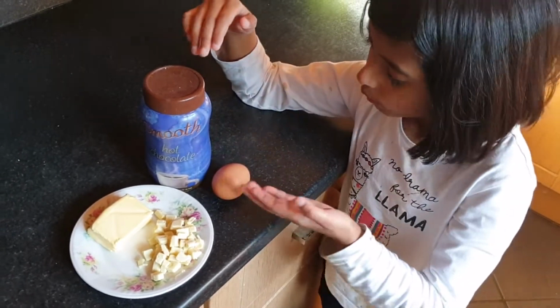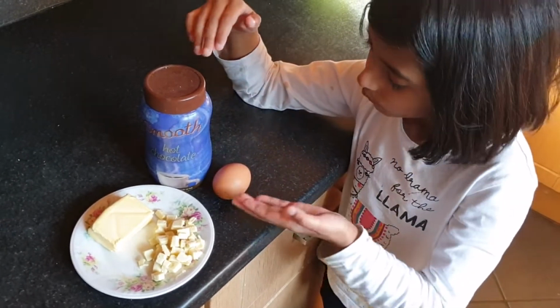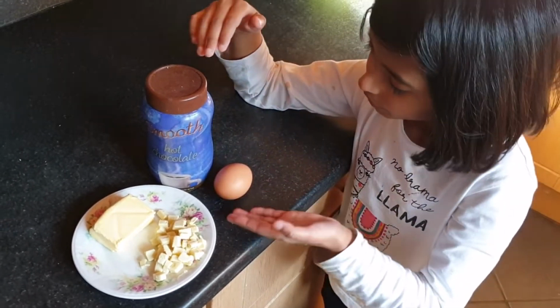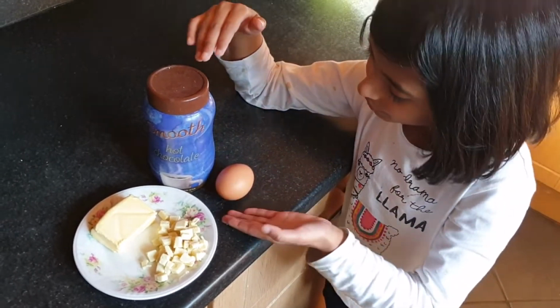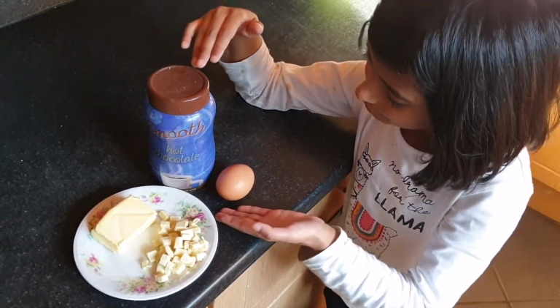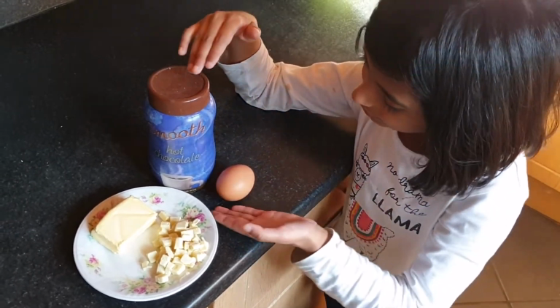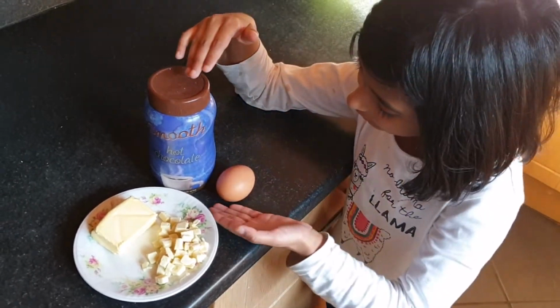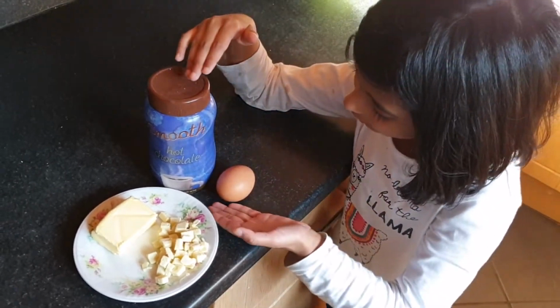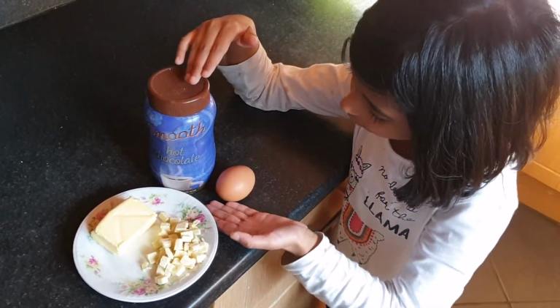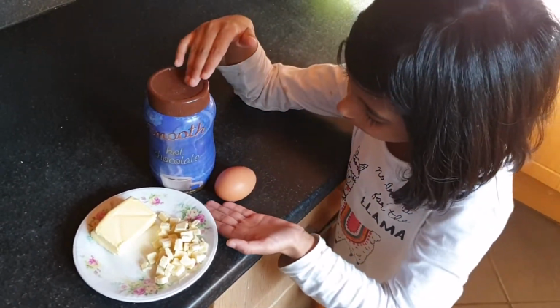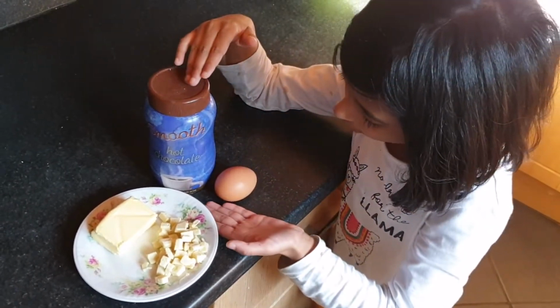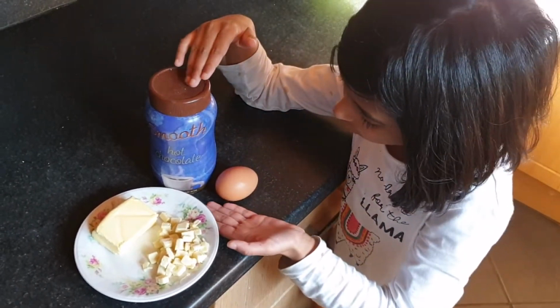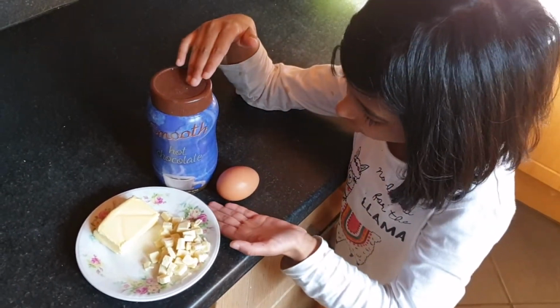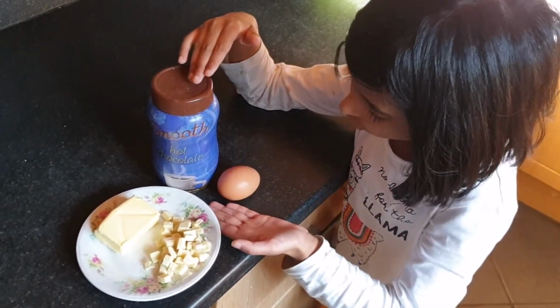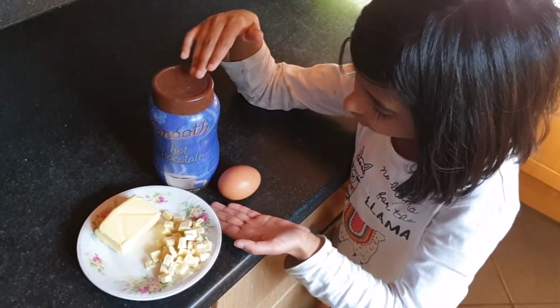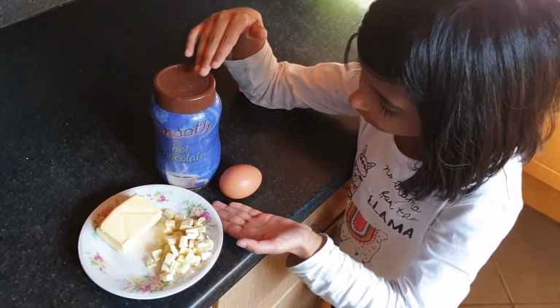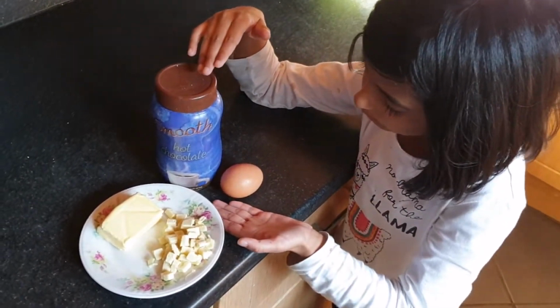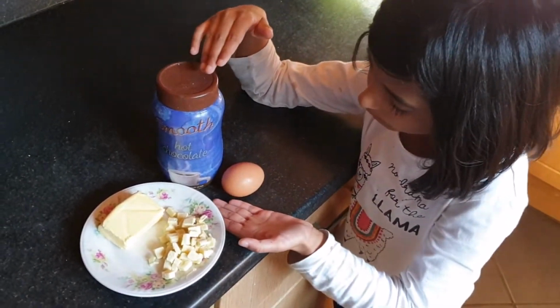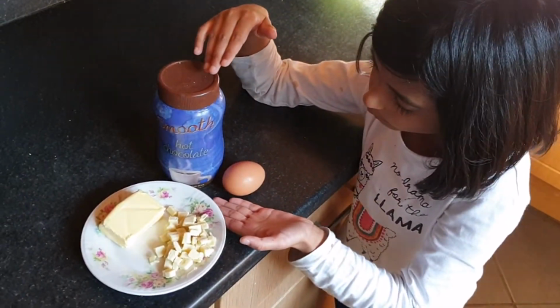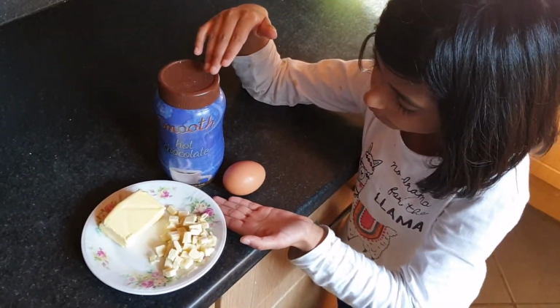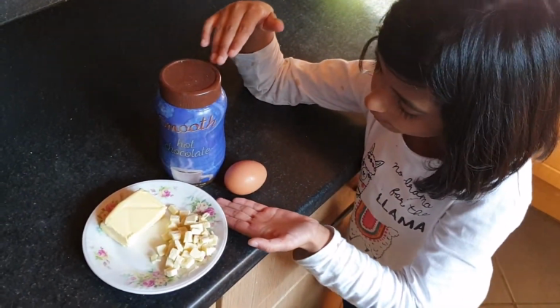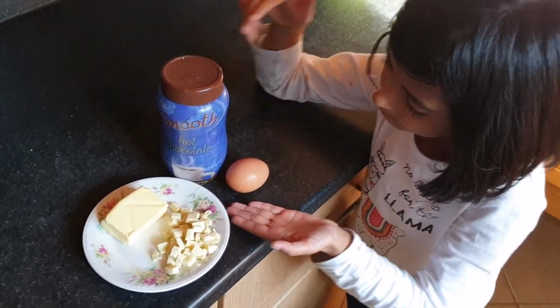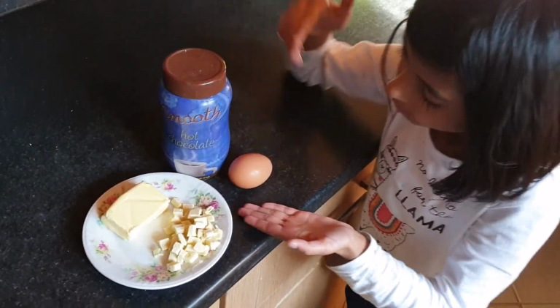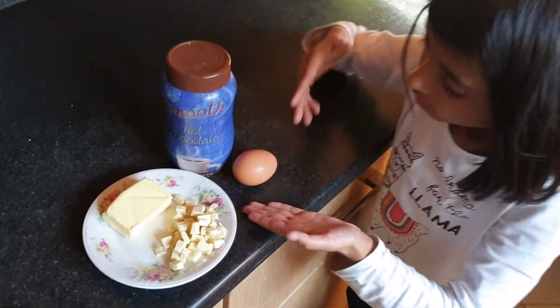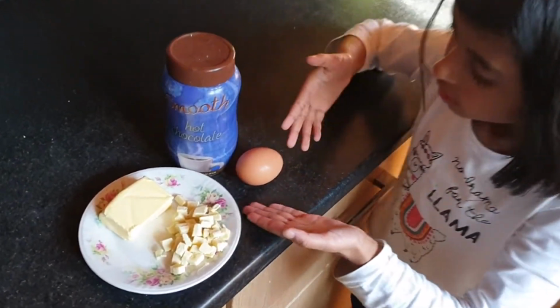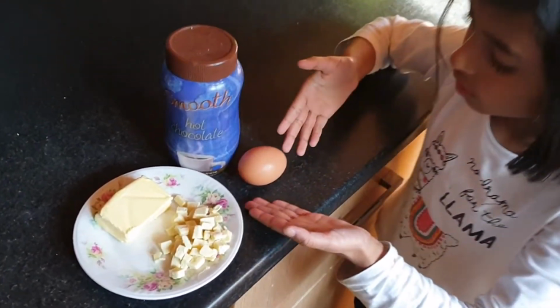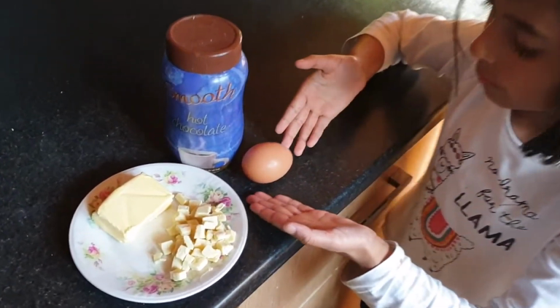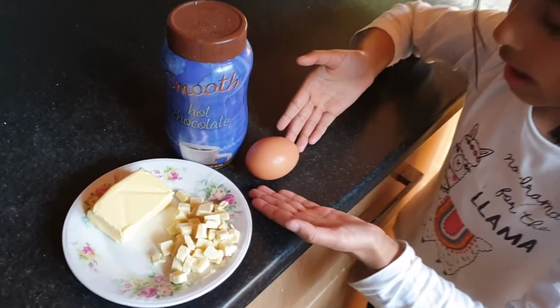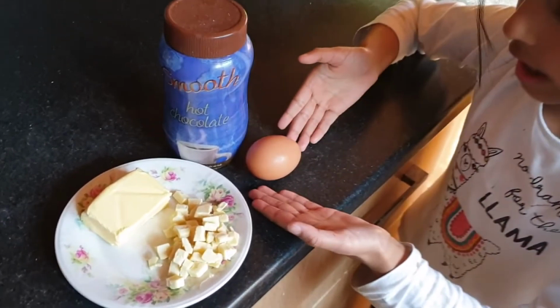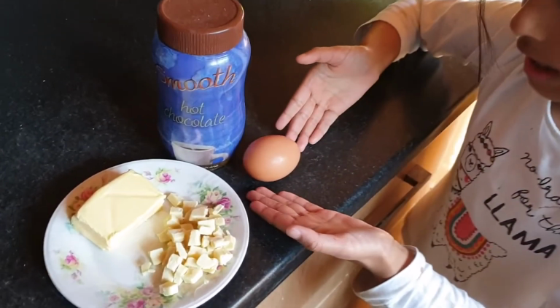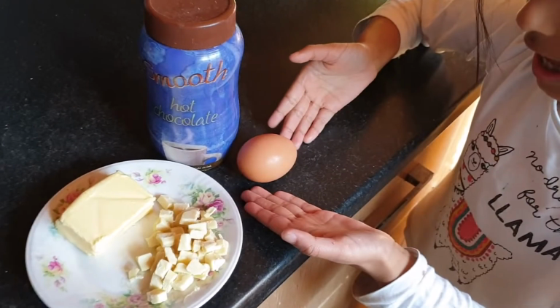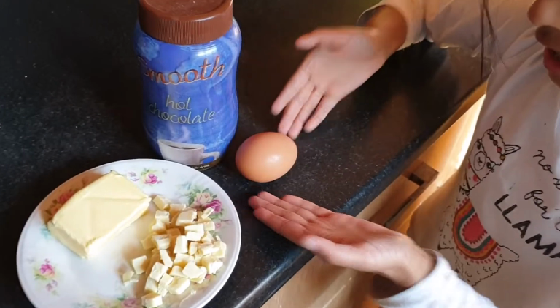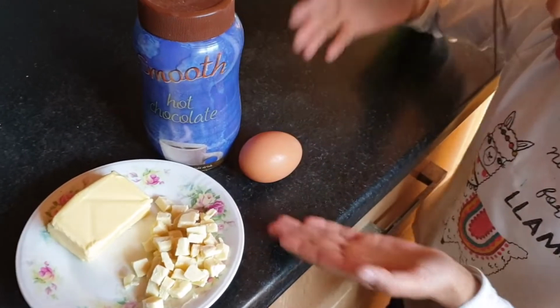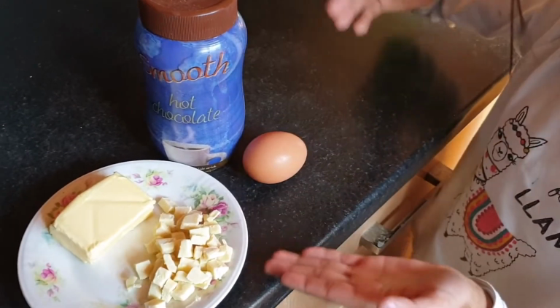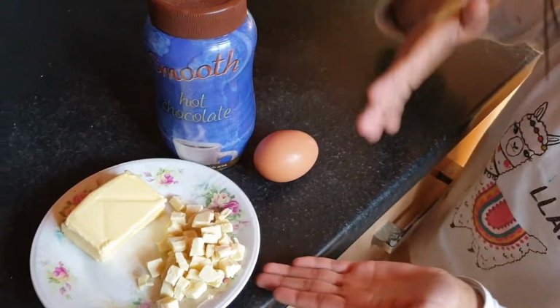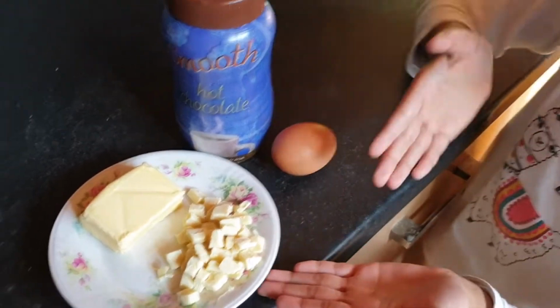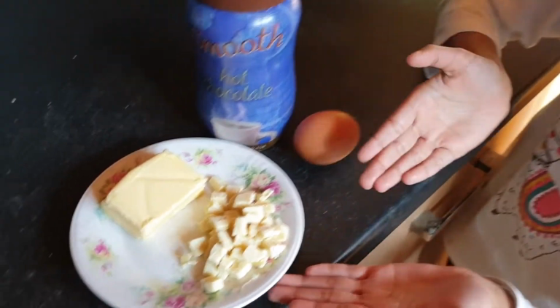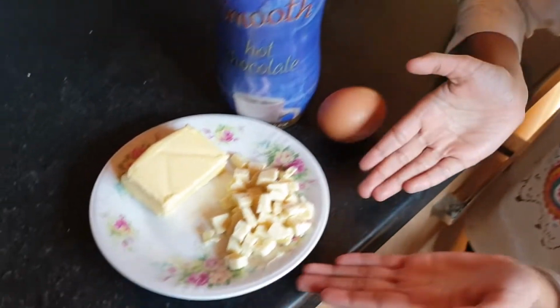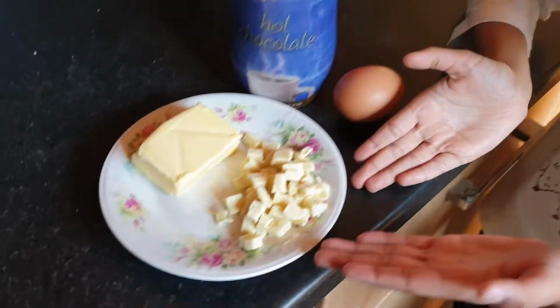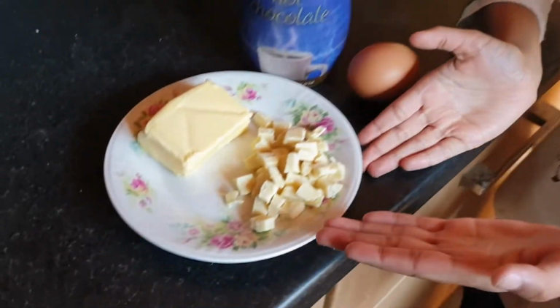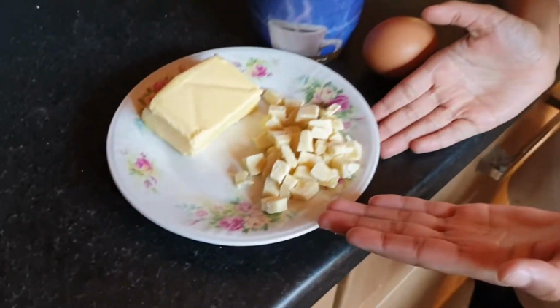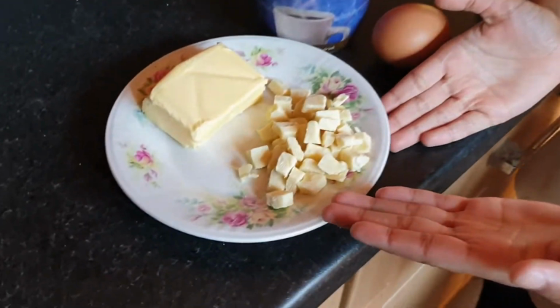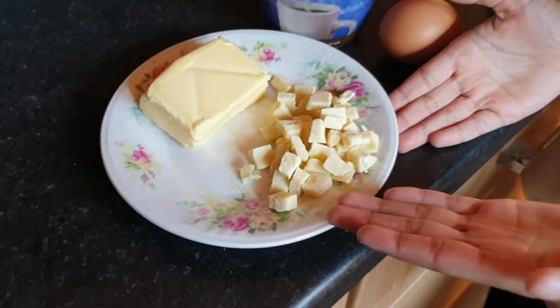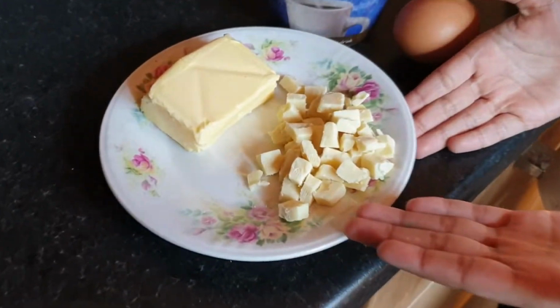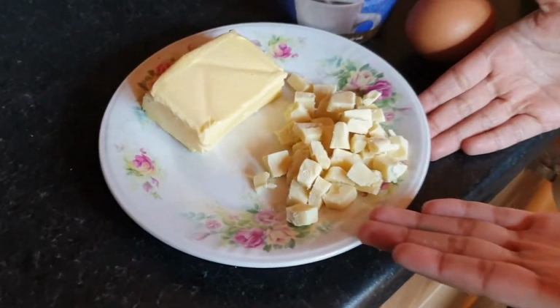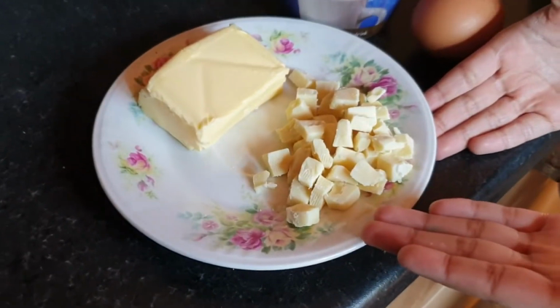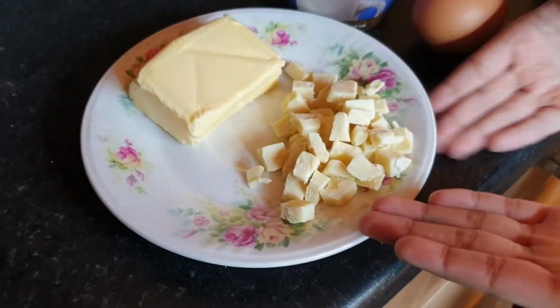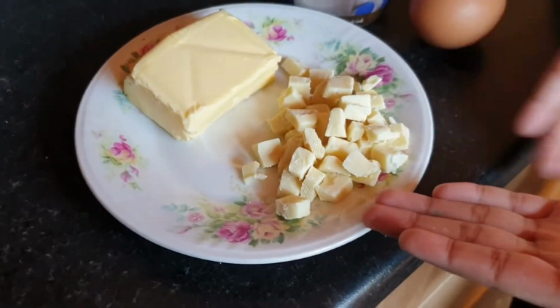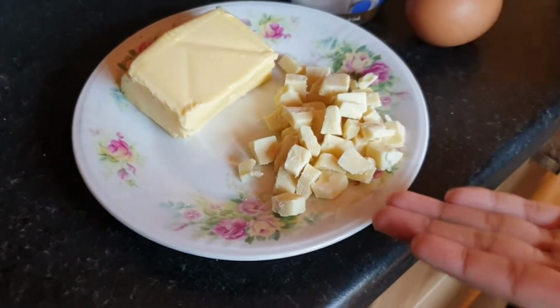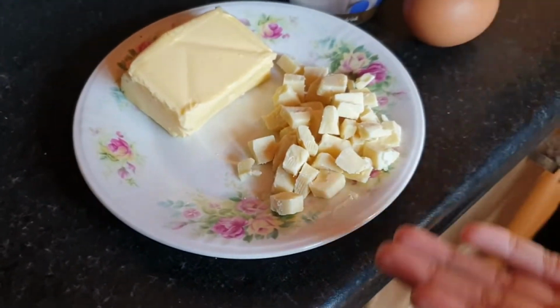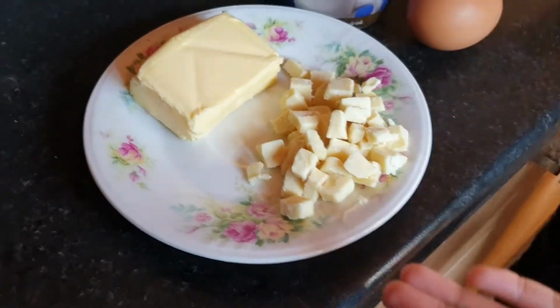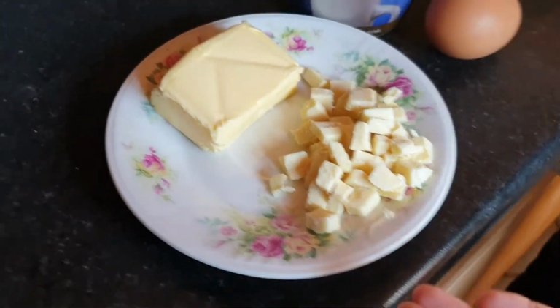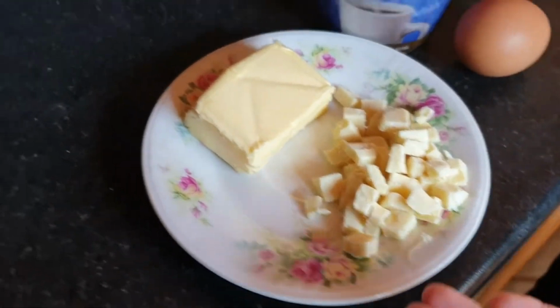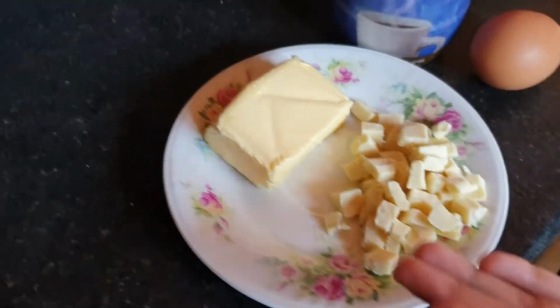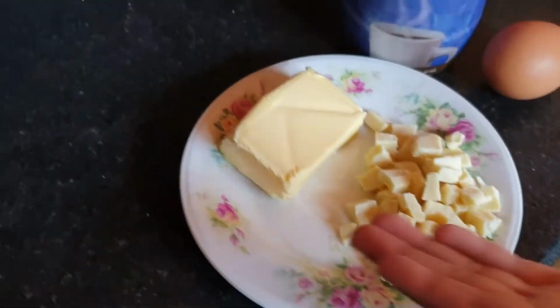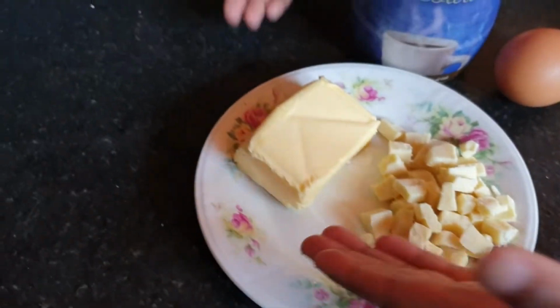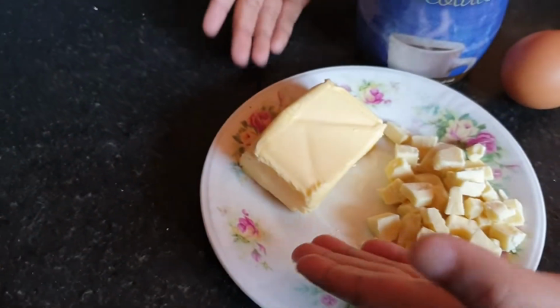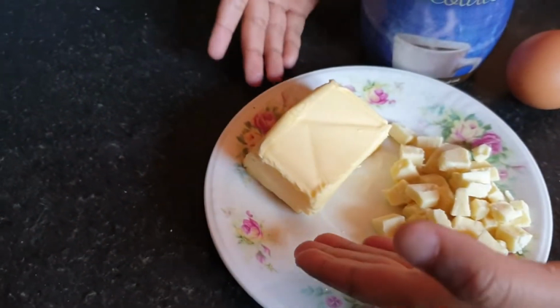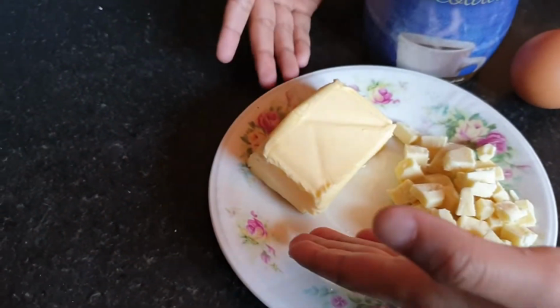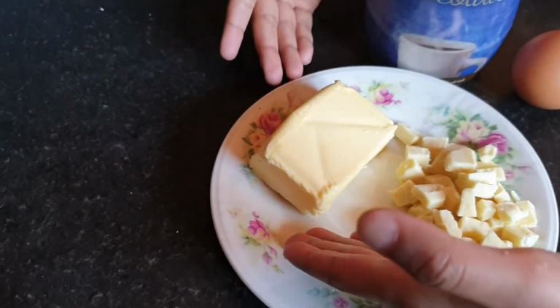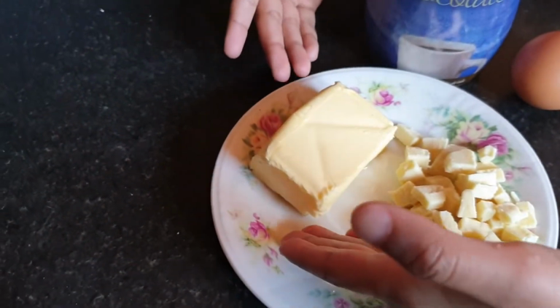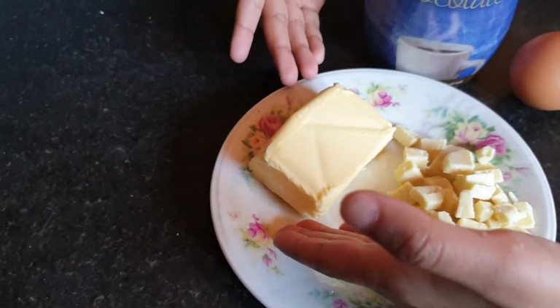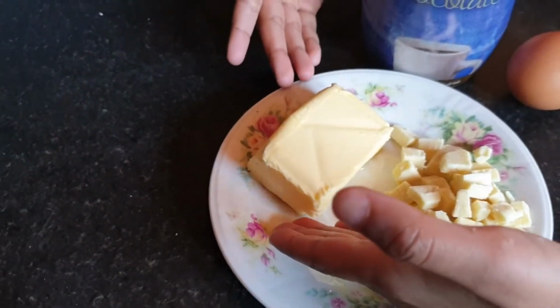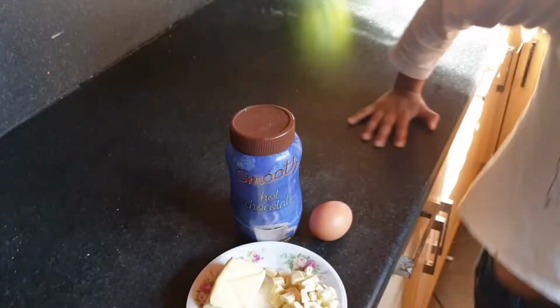We are going to need some hot chocolate powder, an egg, some white chocolate, and some butter.